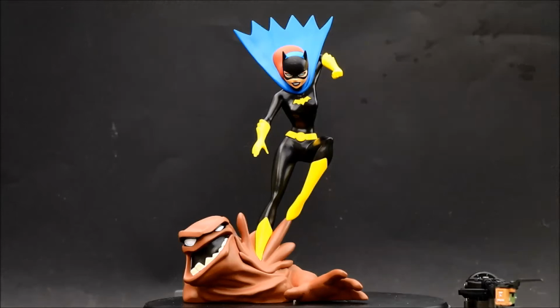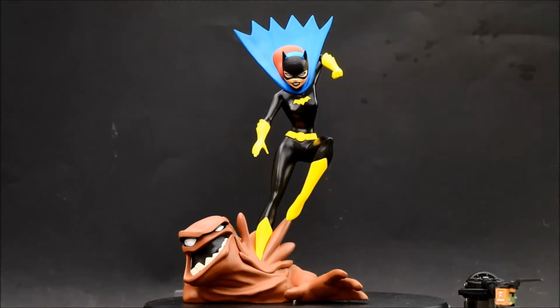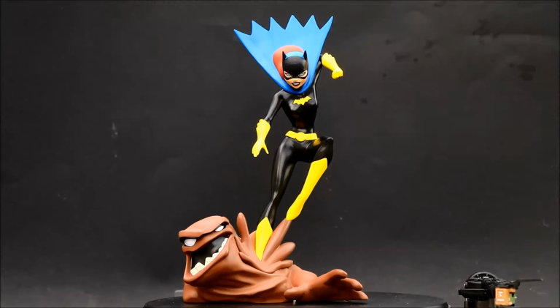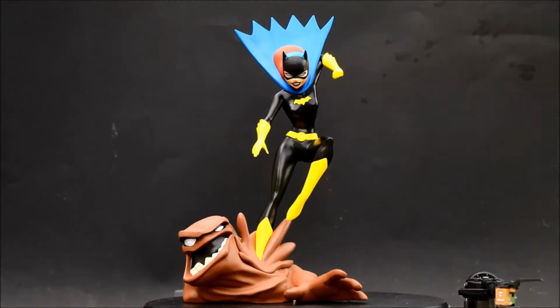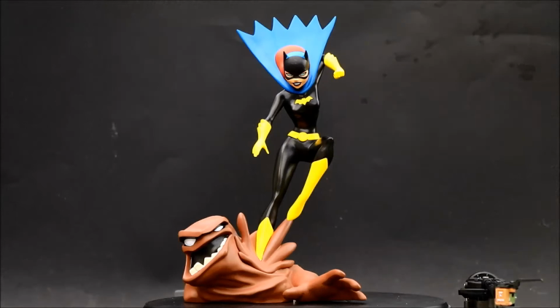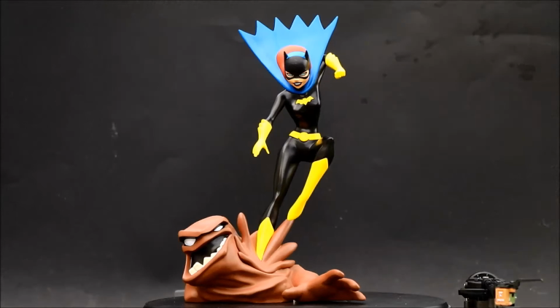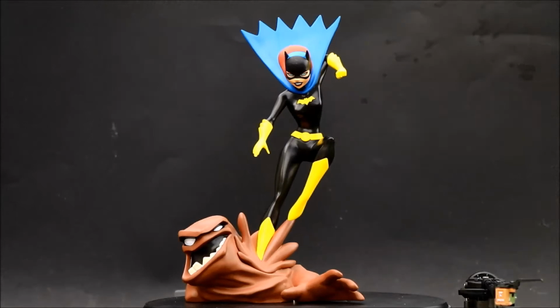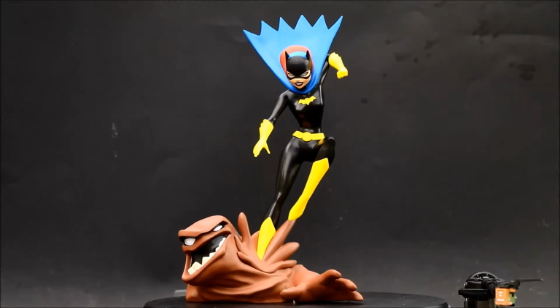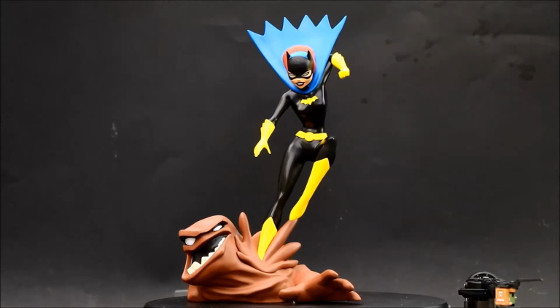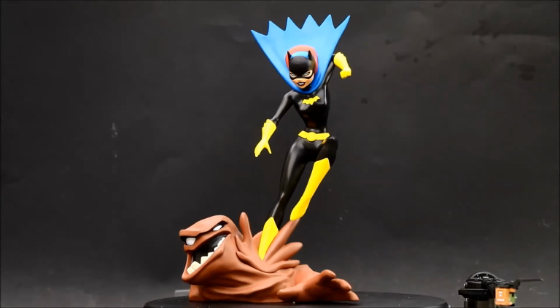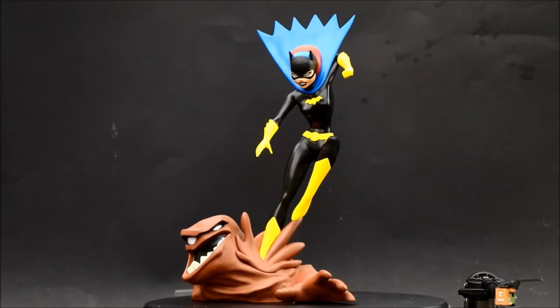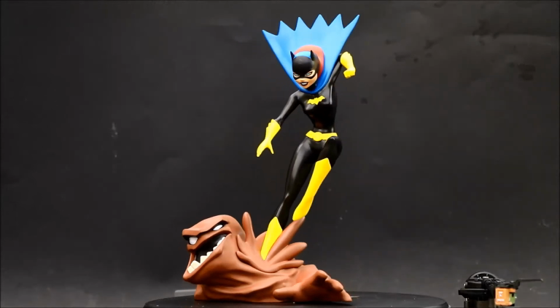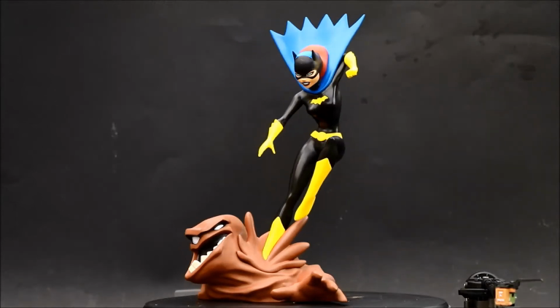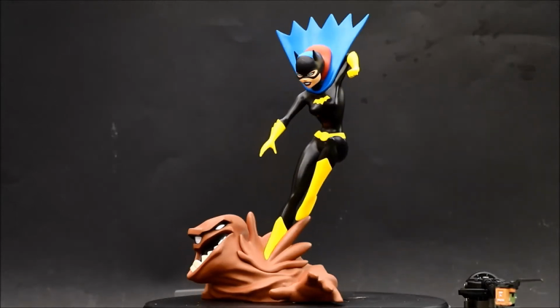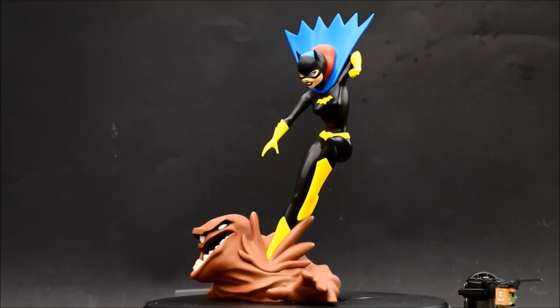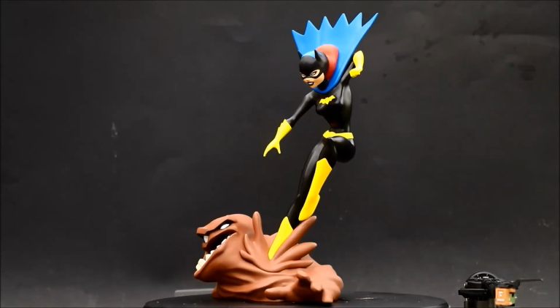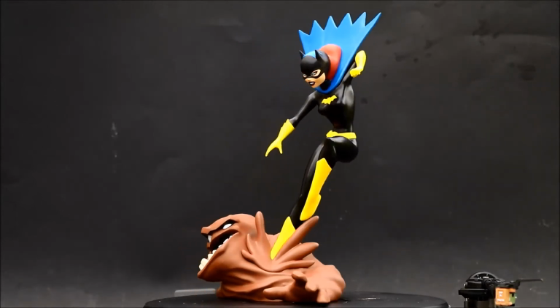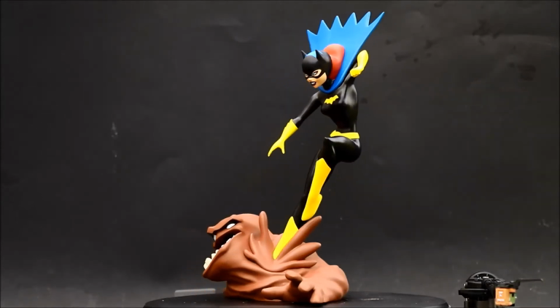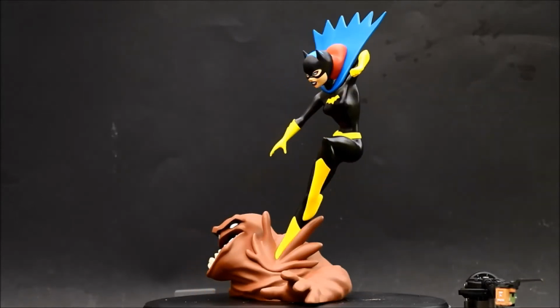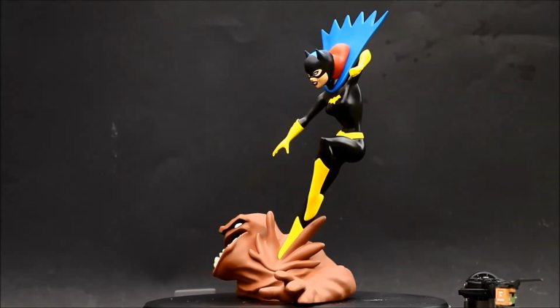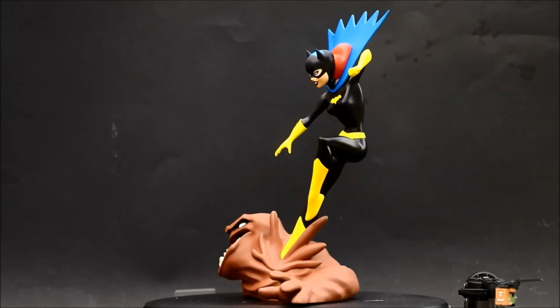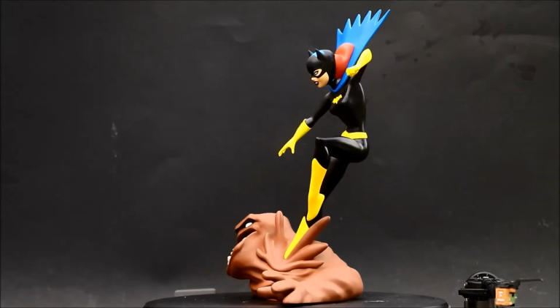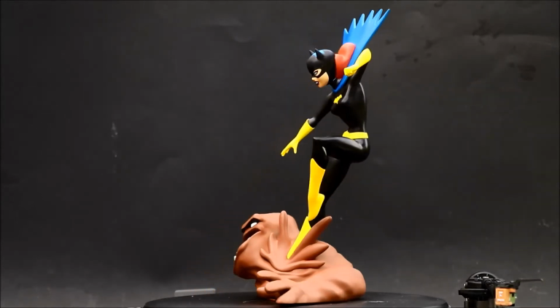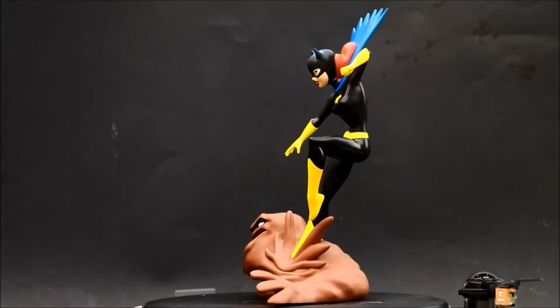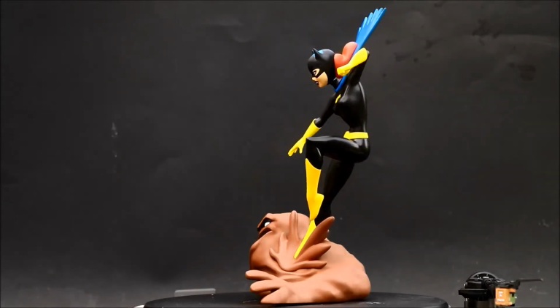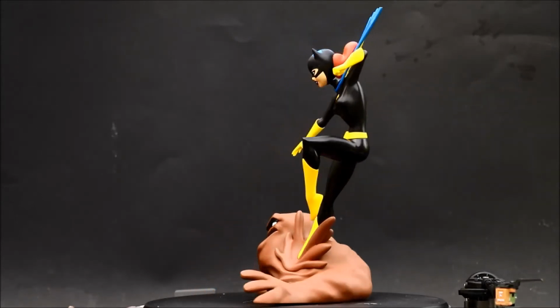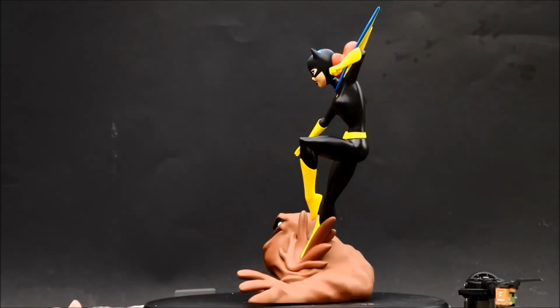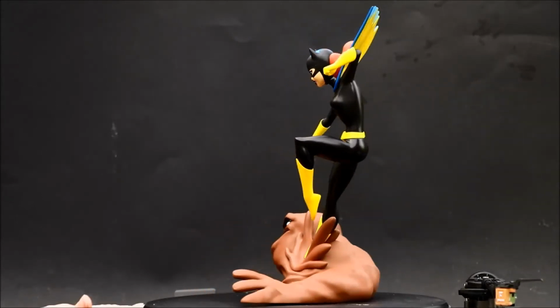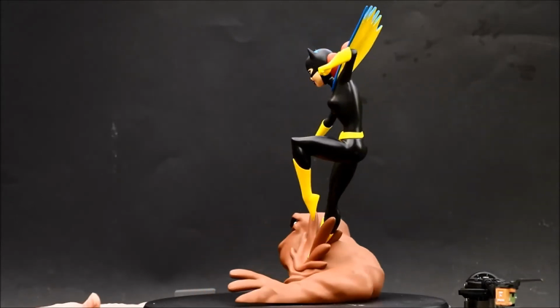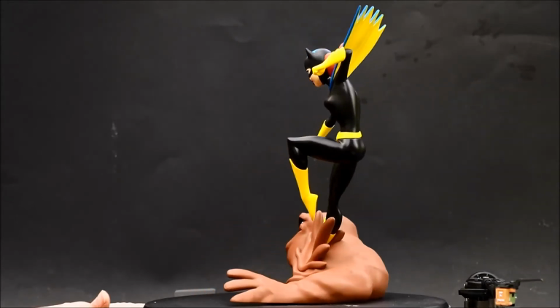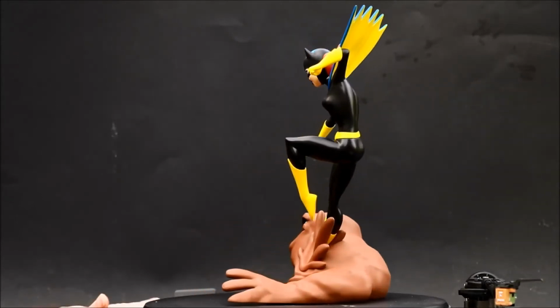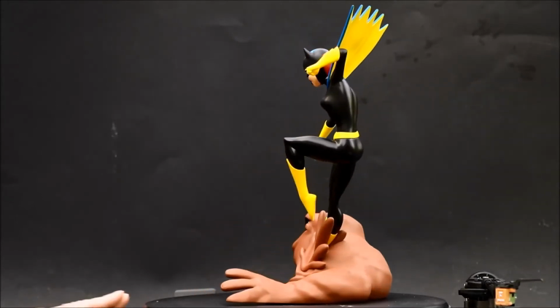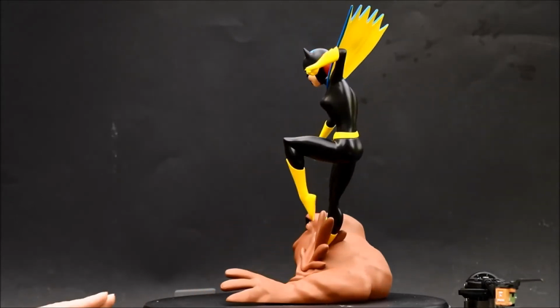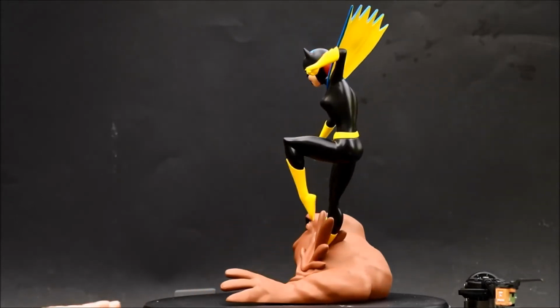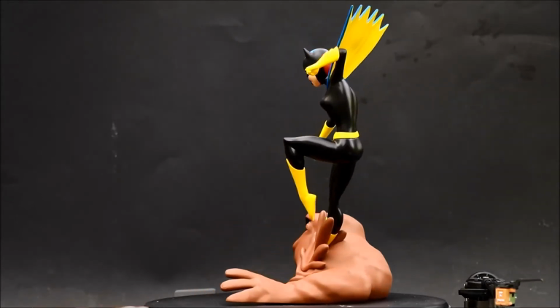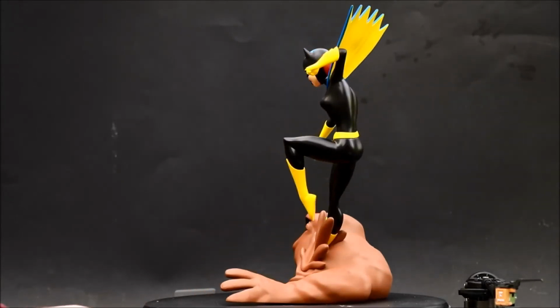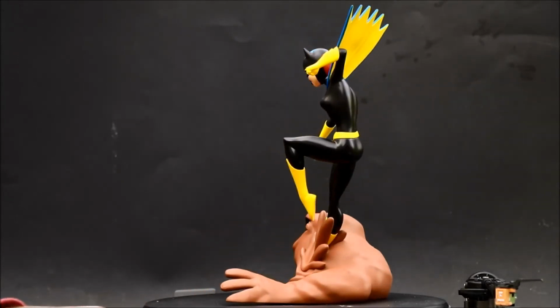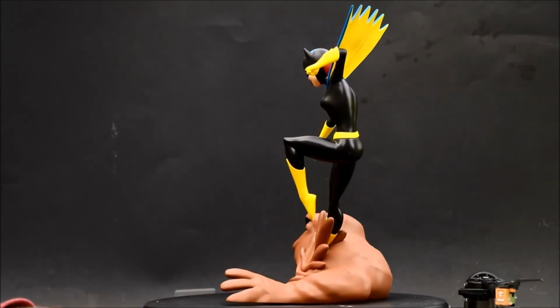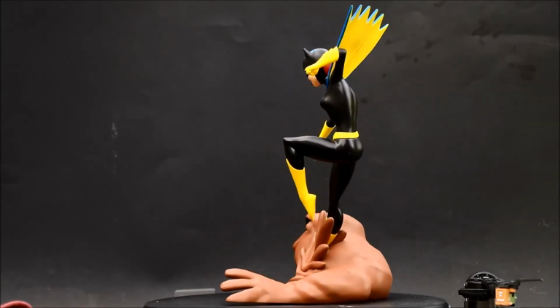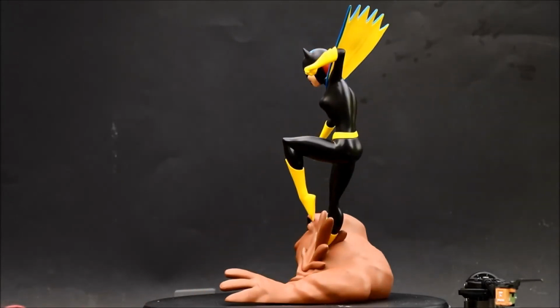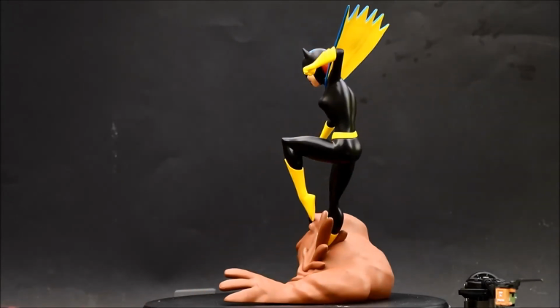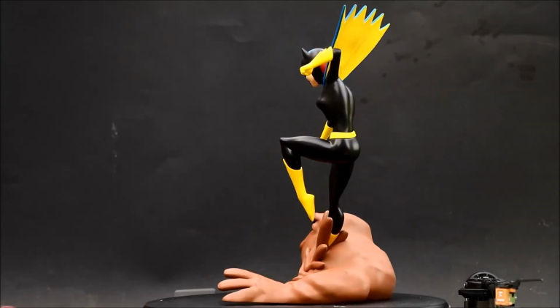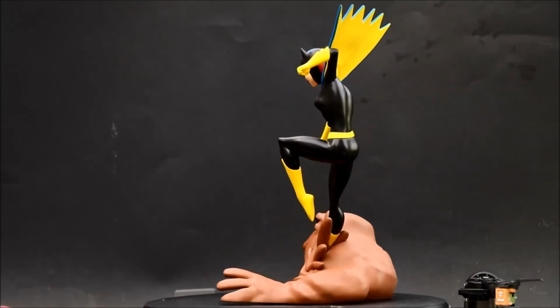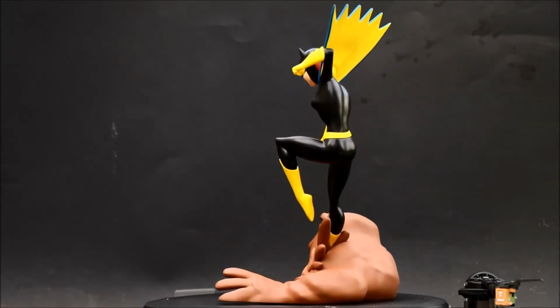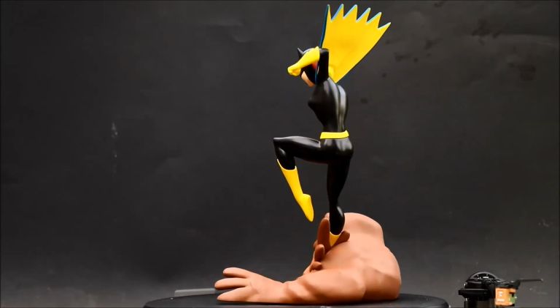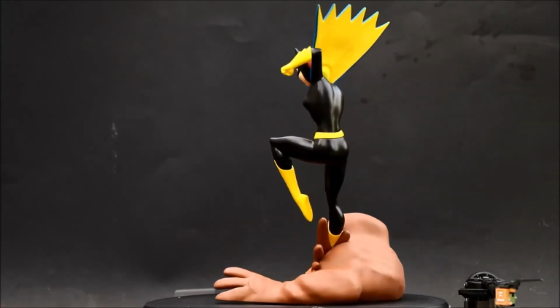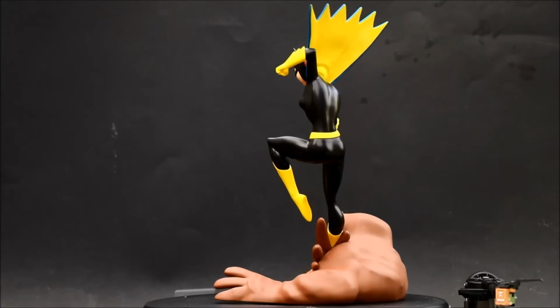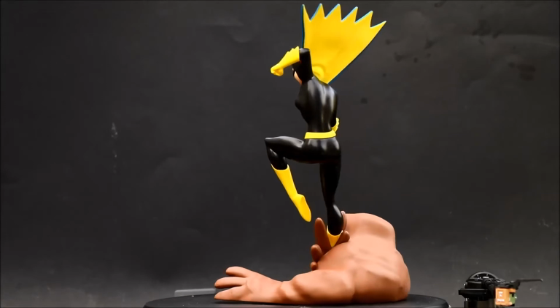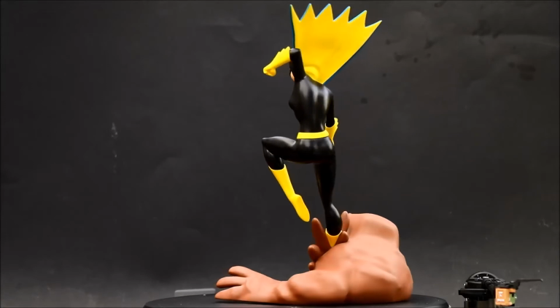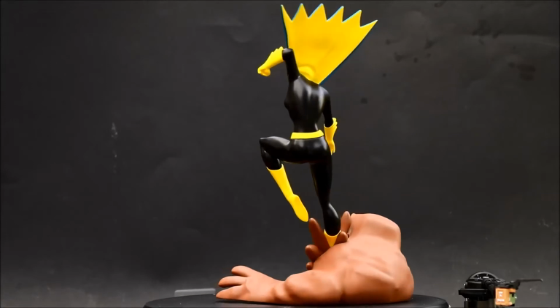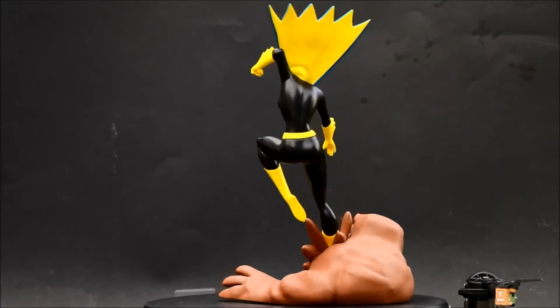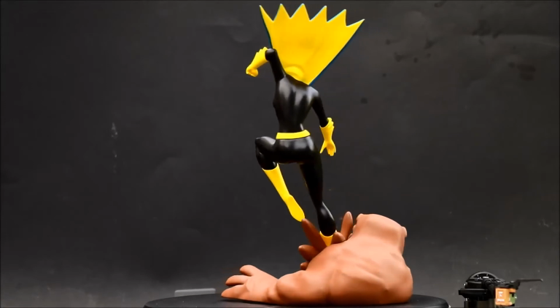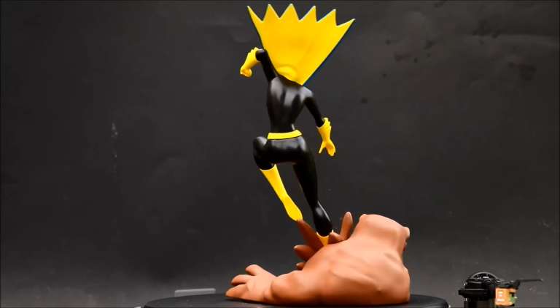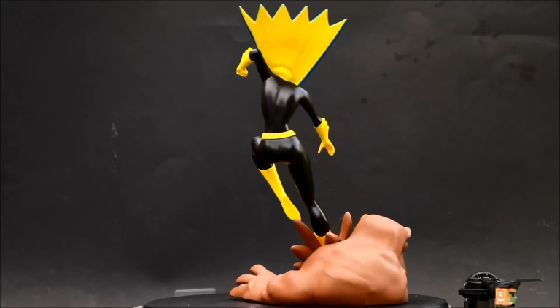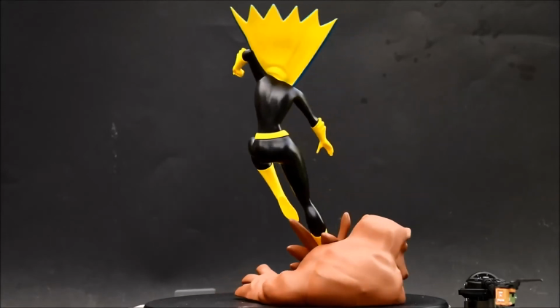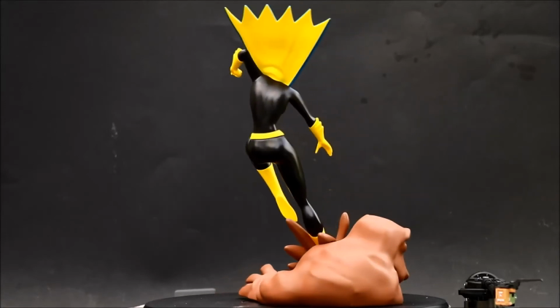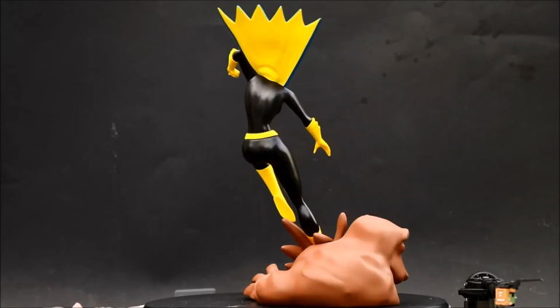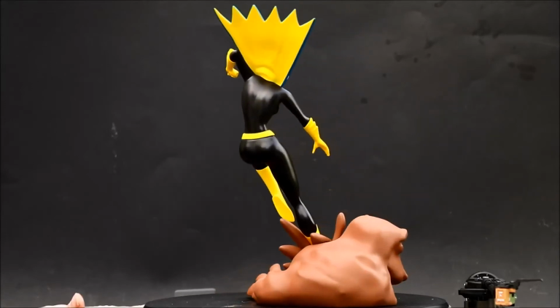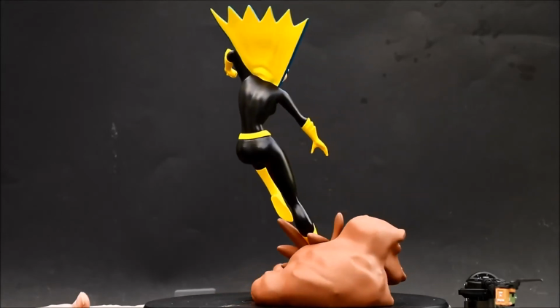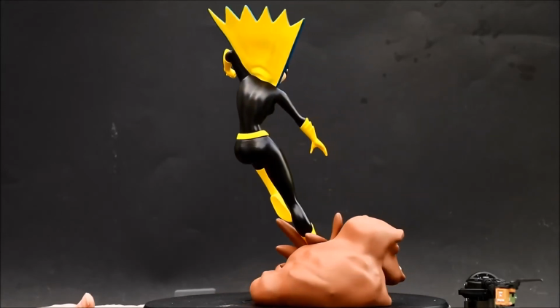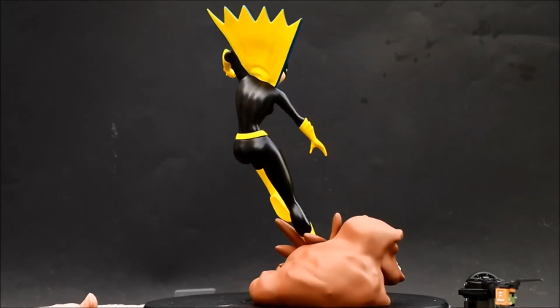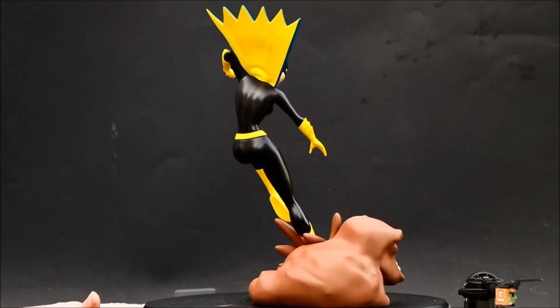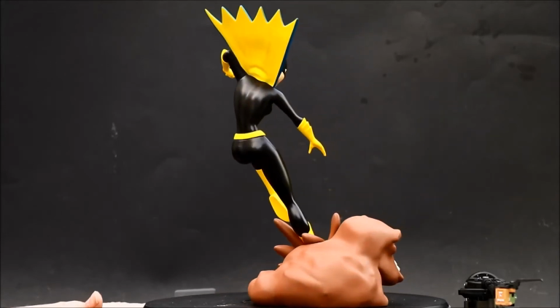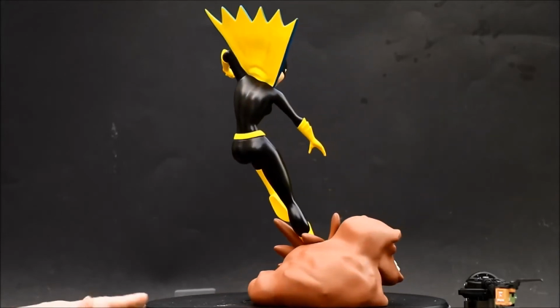Hello! This is Heisenberg, here to review the new Batman Adventures Batgirl statue from Diamond Select Toys.